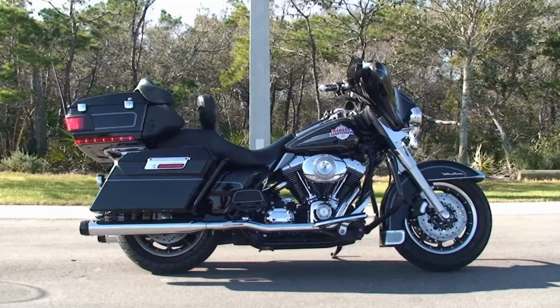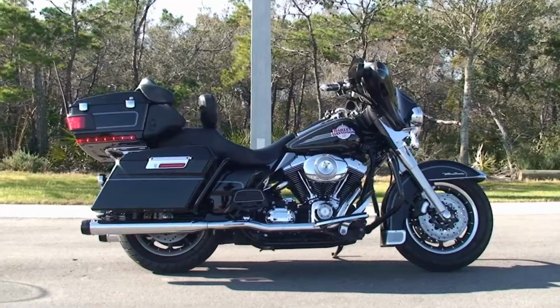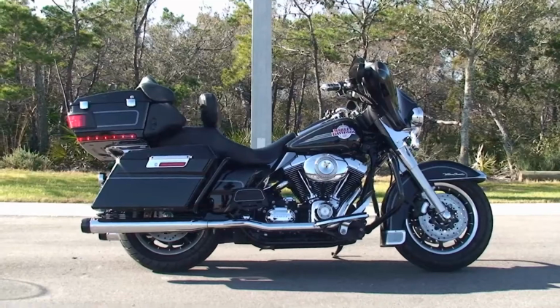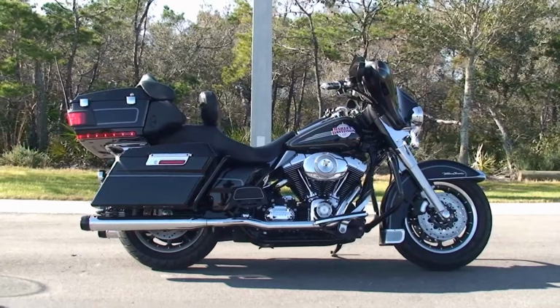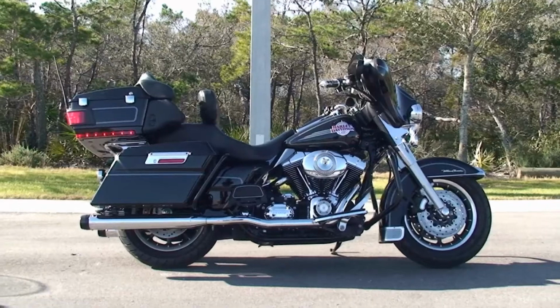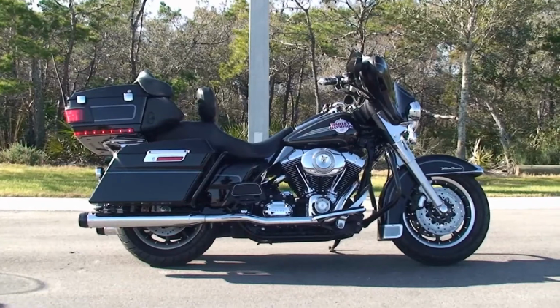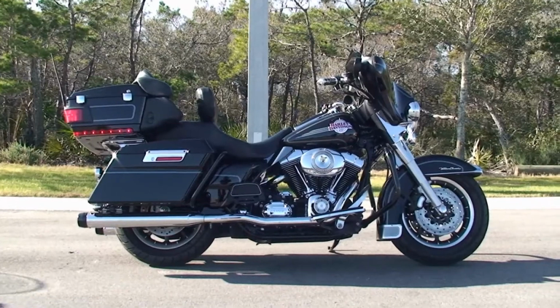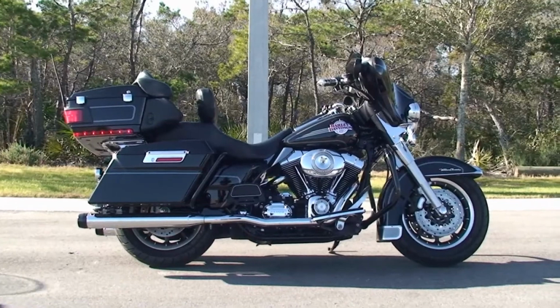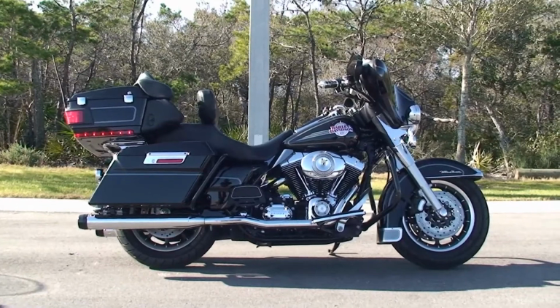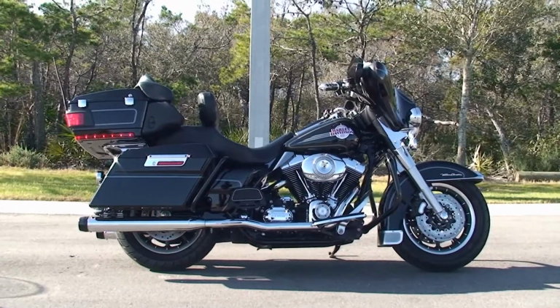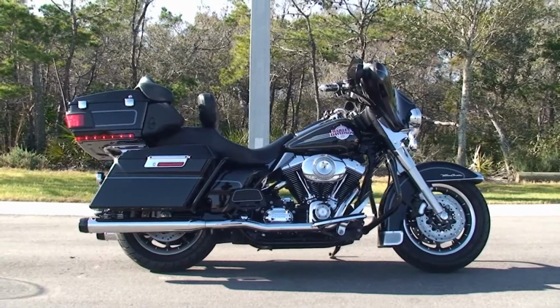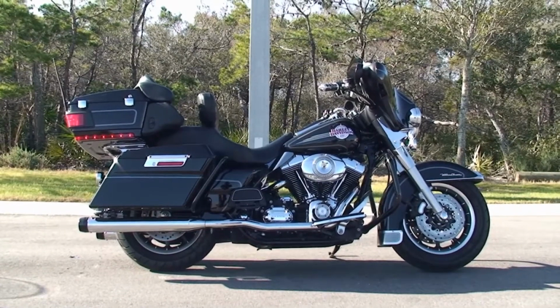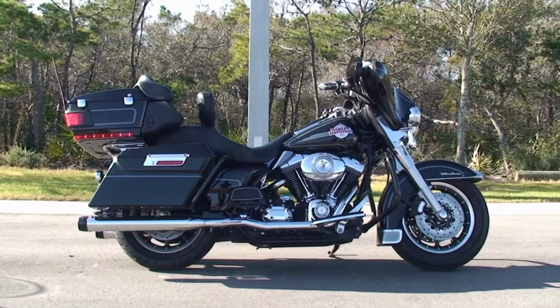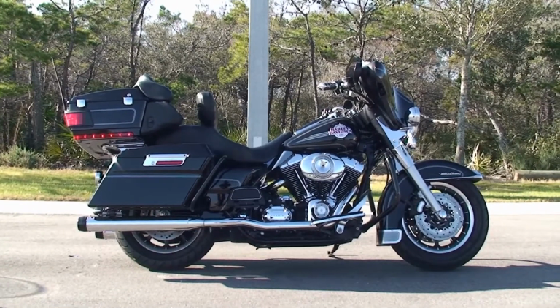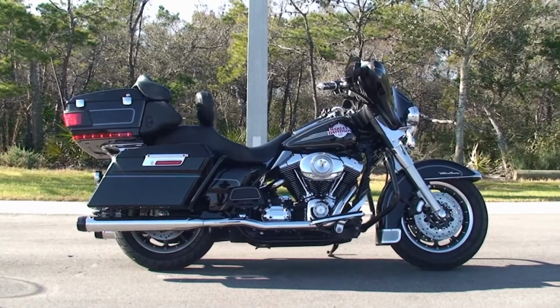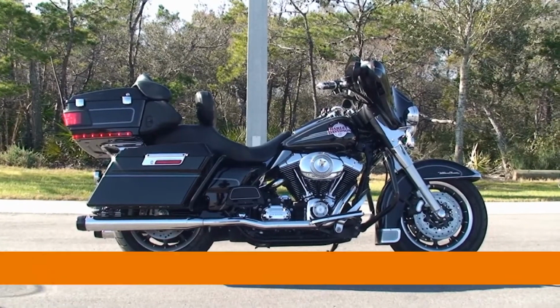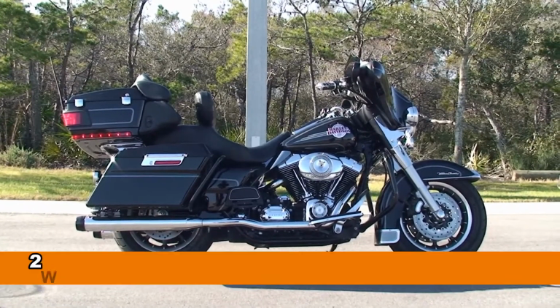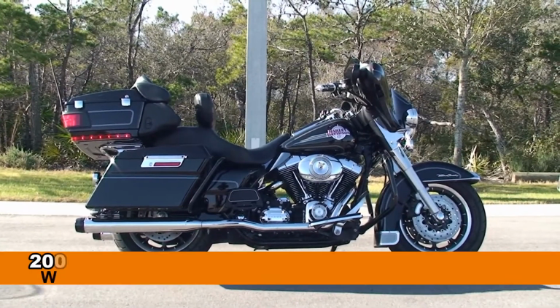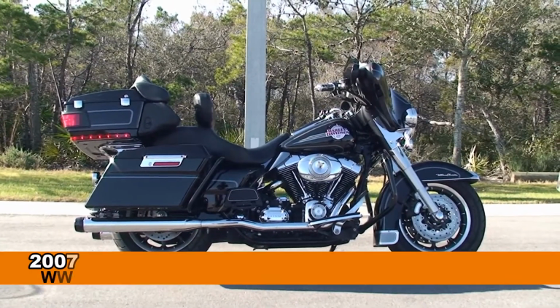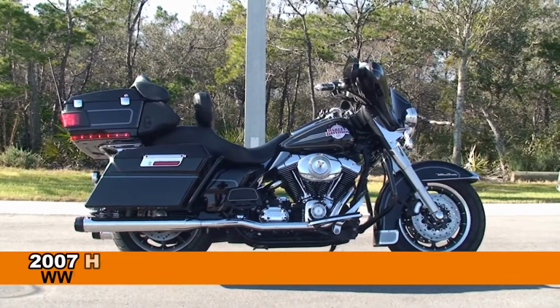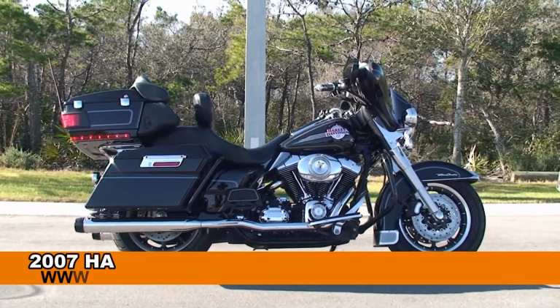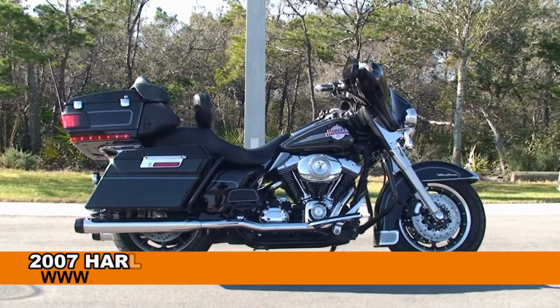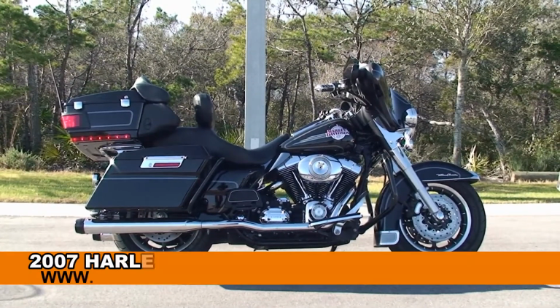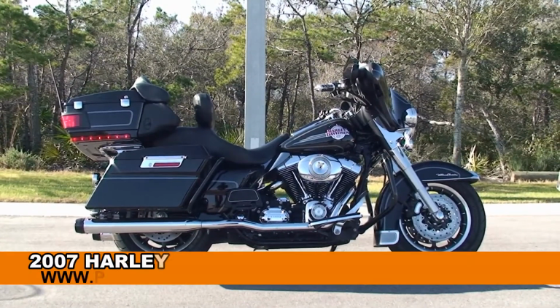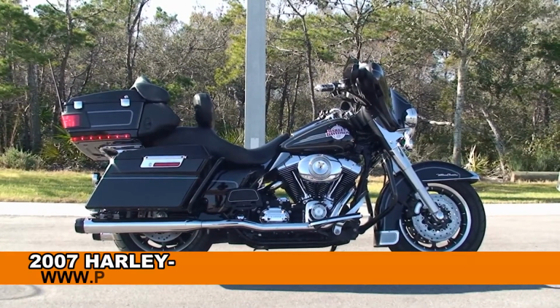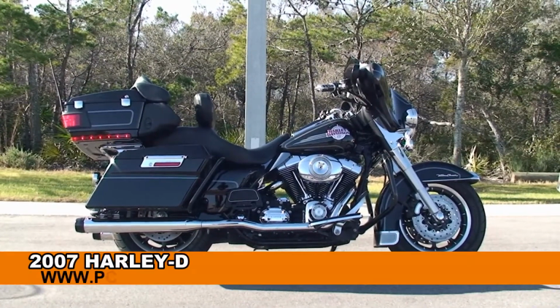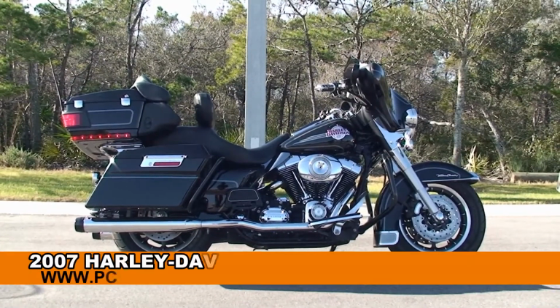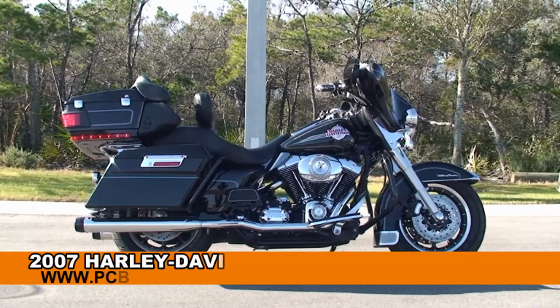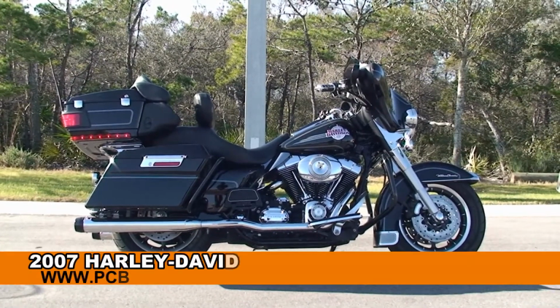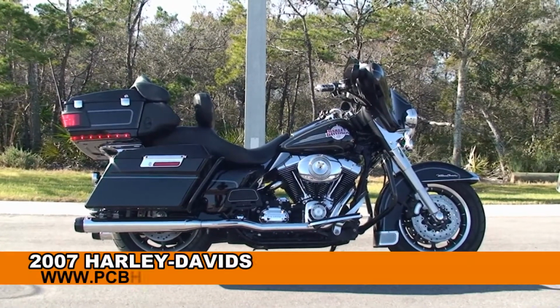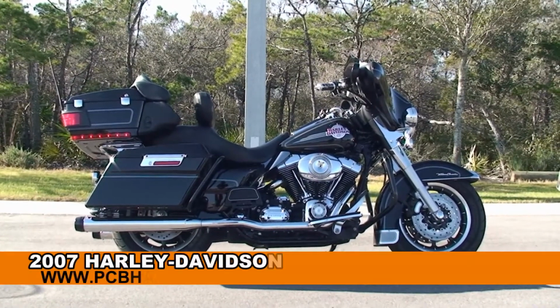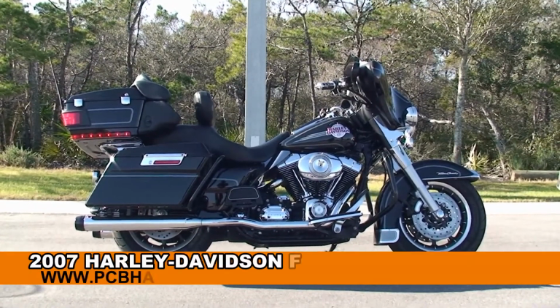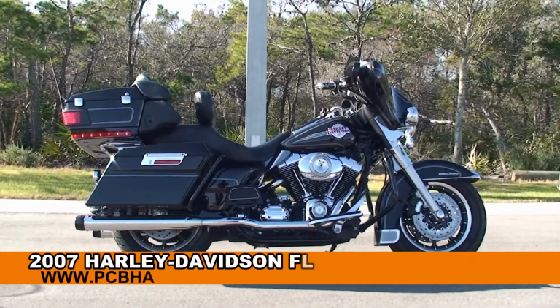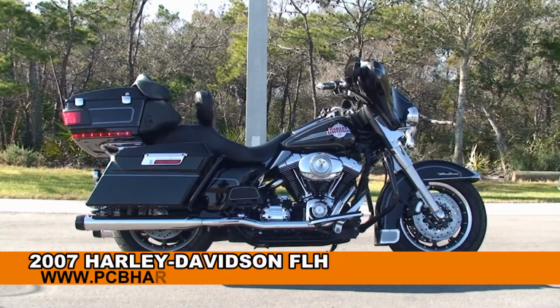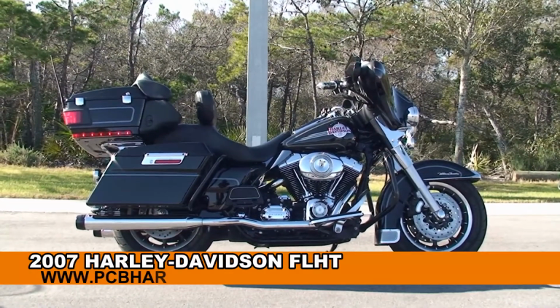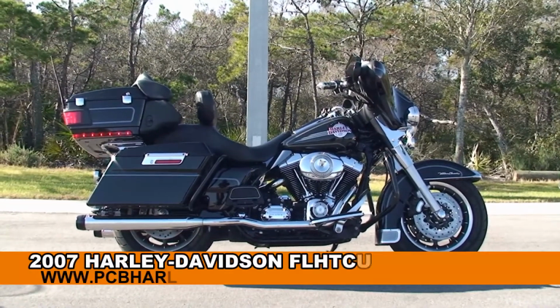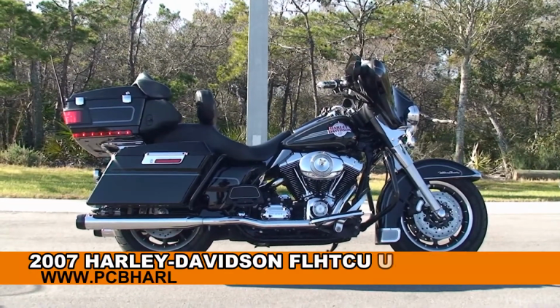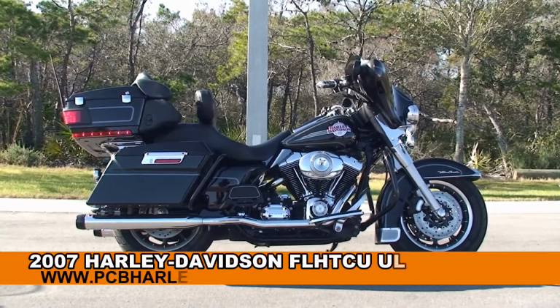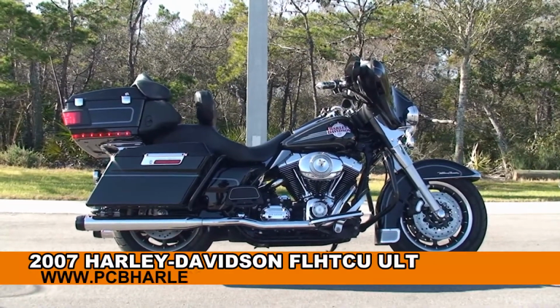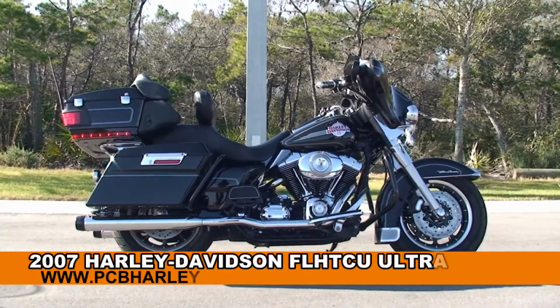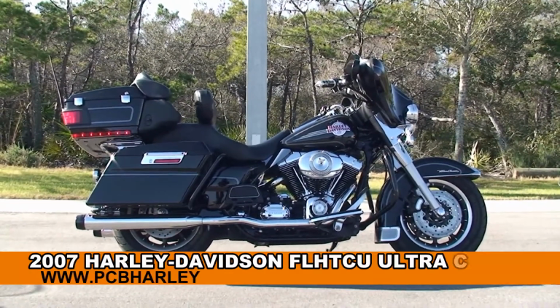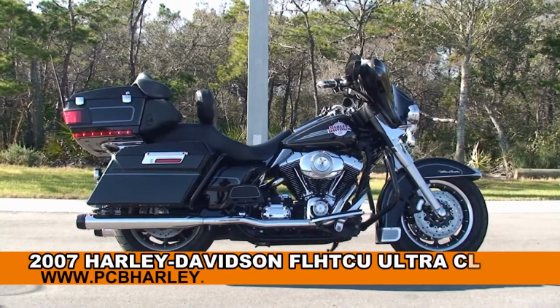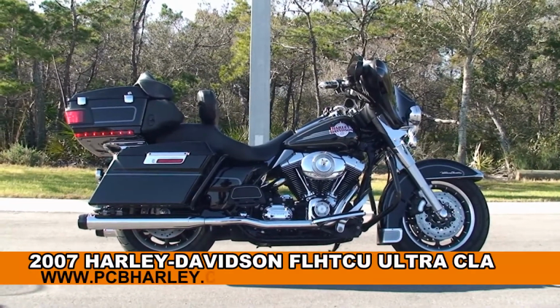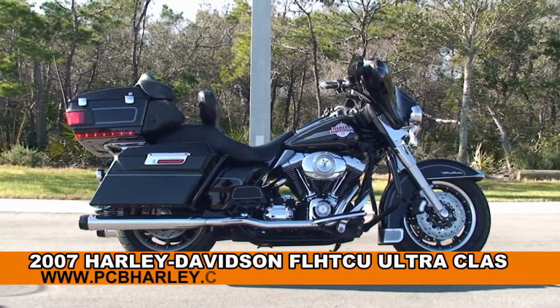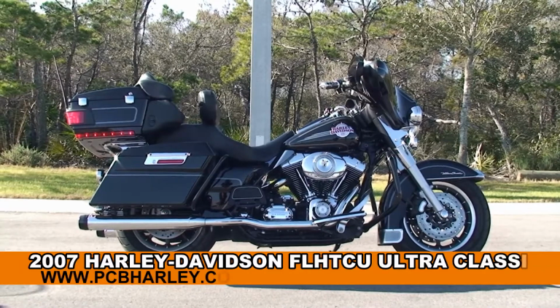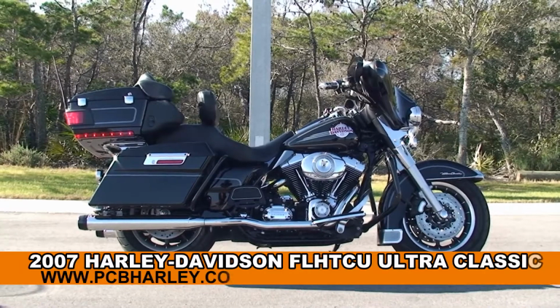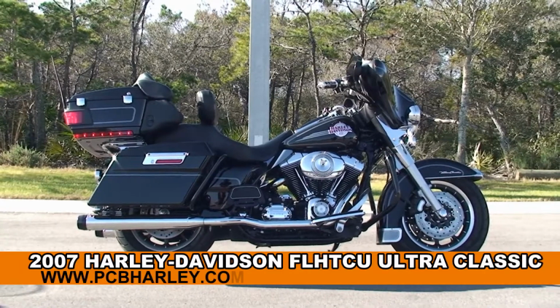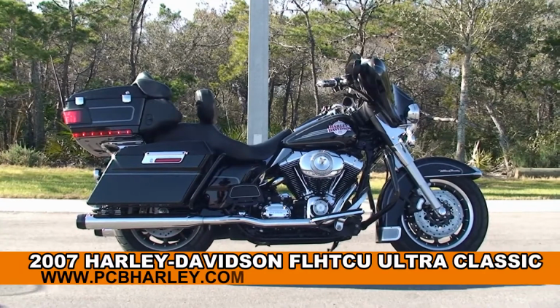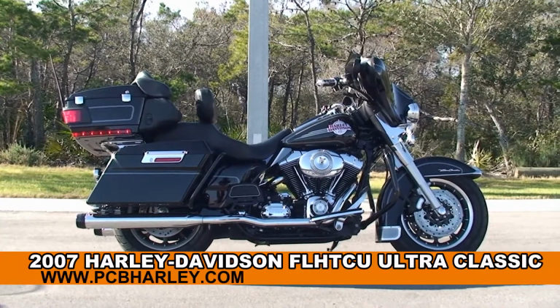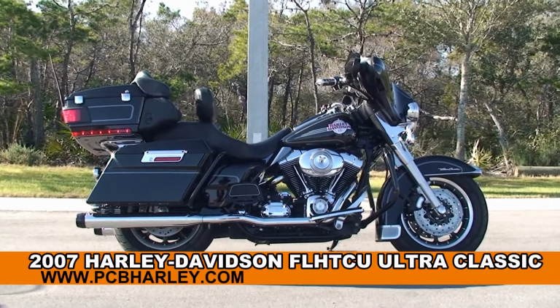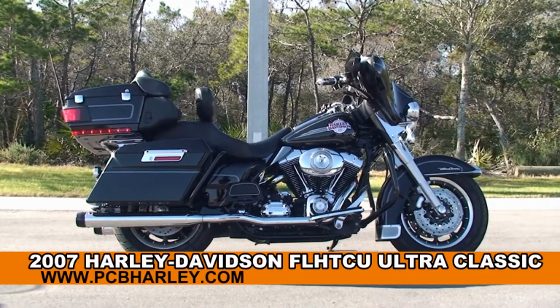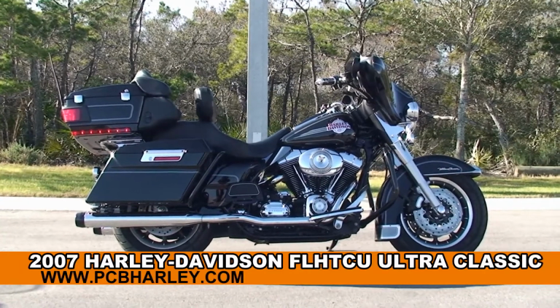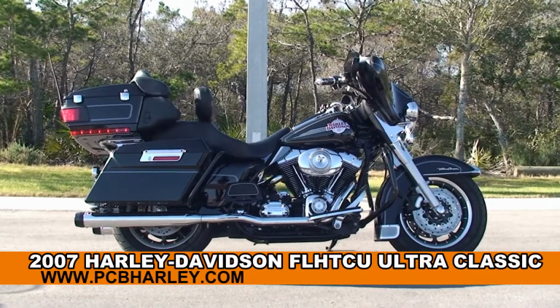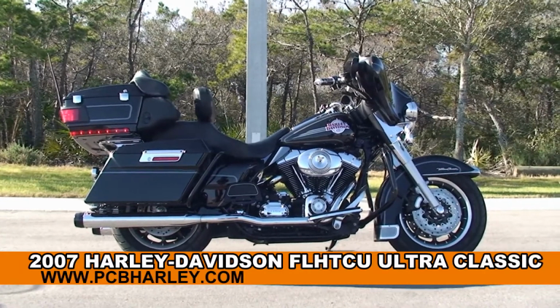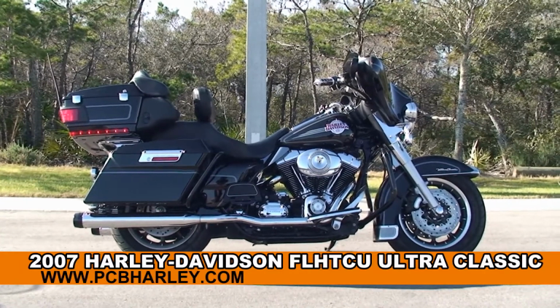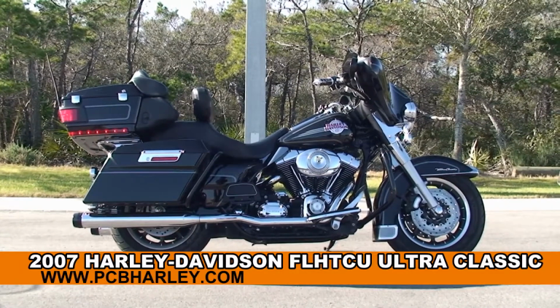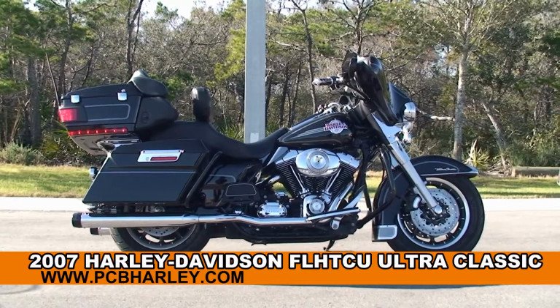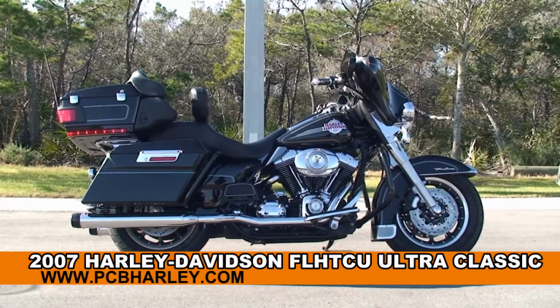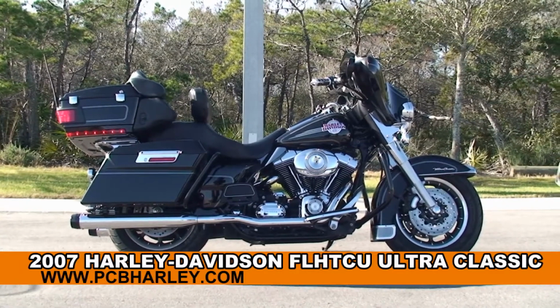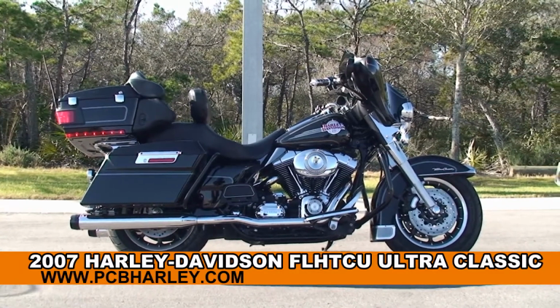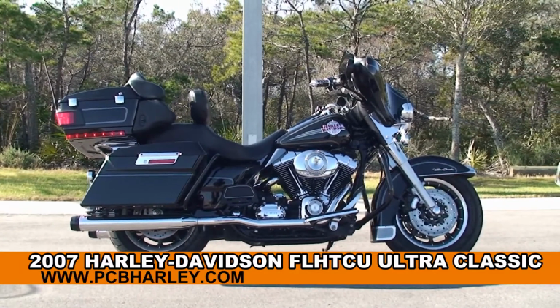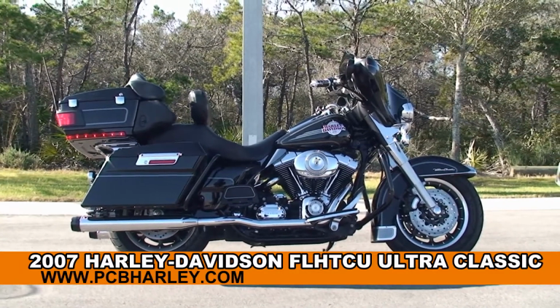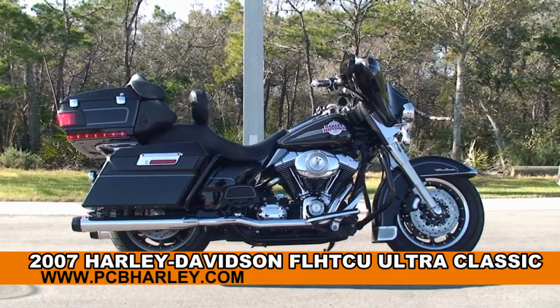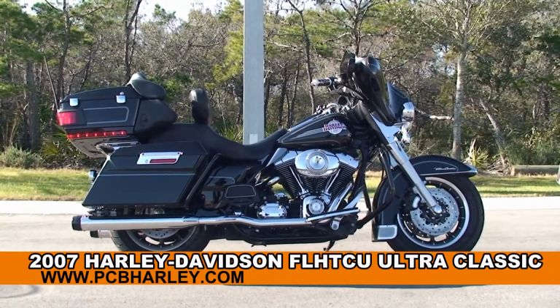Welcome everyone to the world famous Harley Davidson Panama City Beach. Today I've got for you this marvelous used 2007 Ultra Classic.